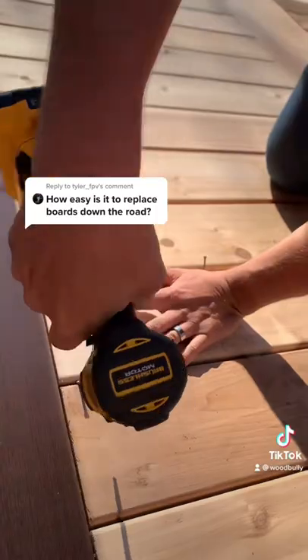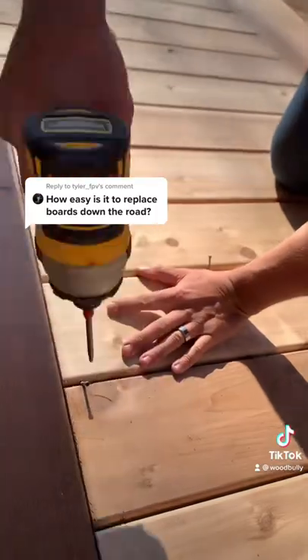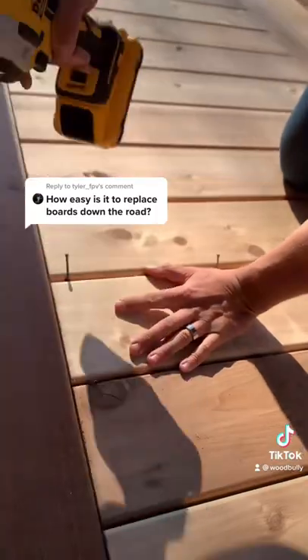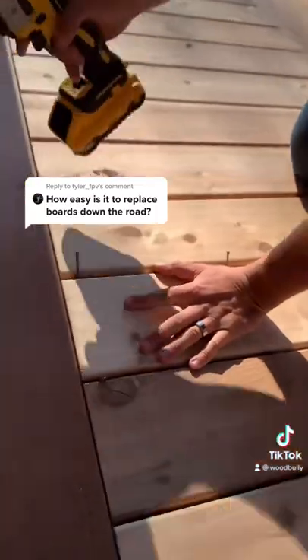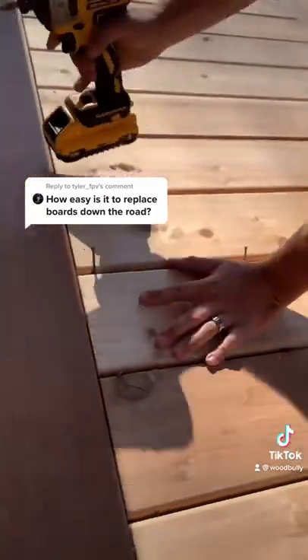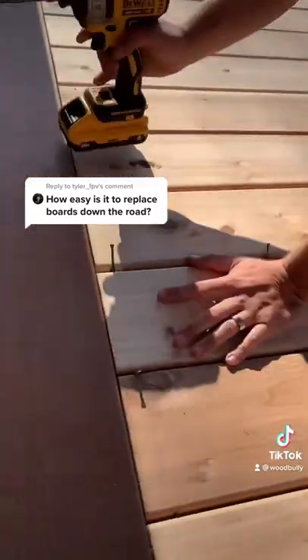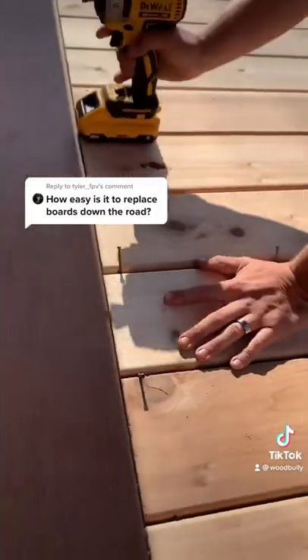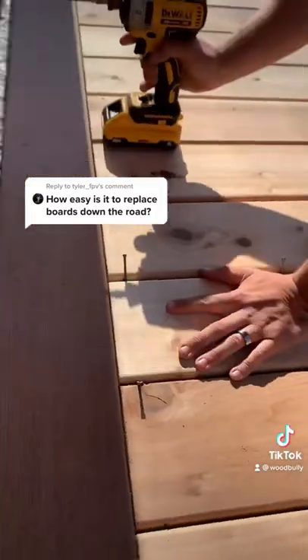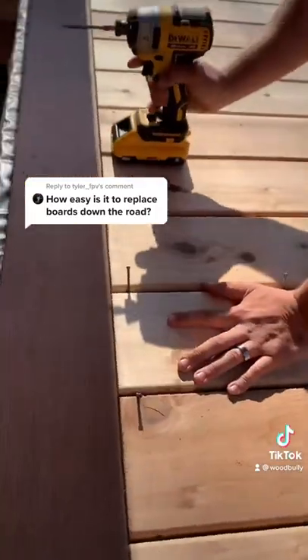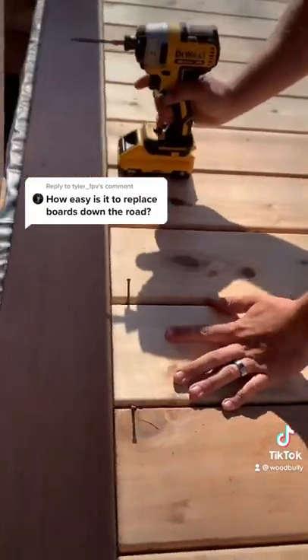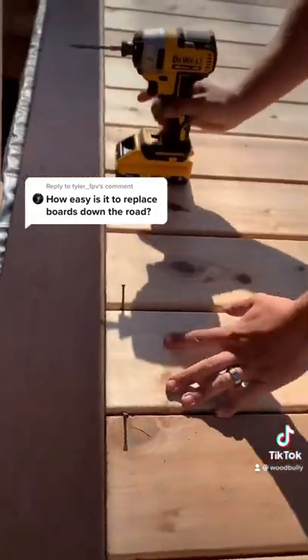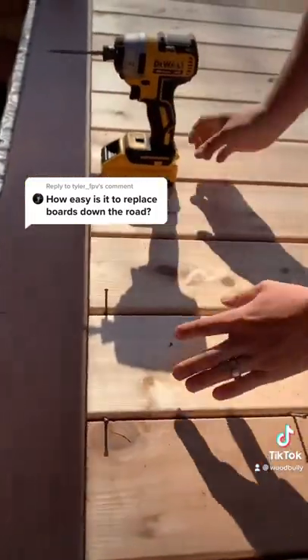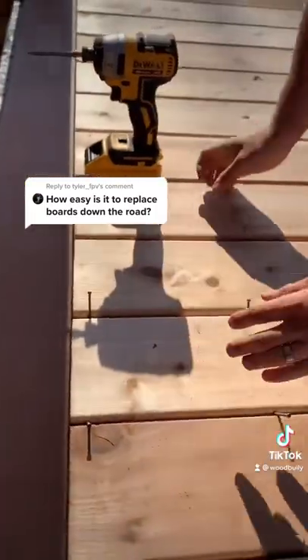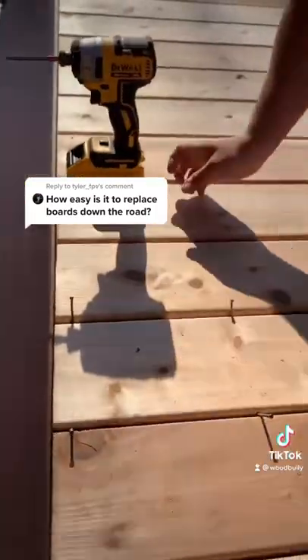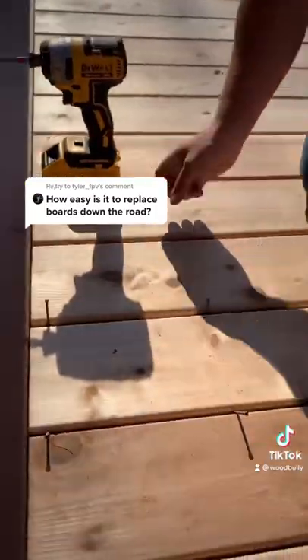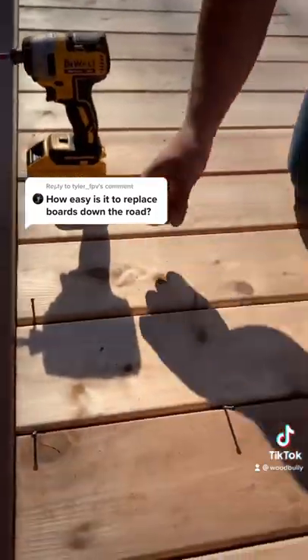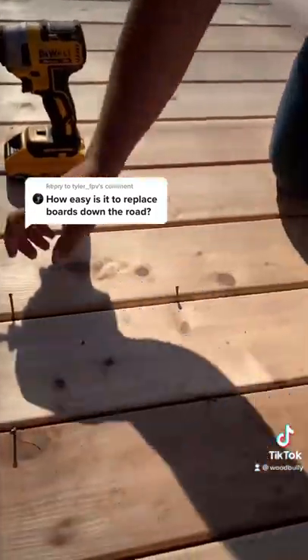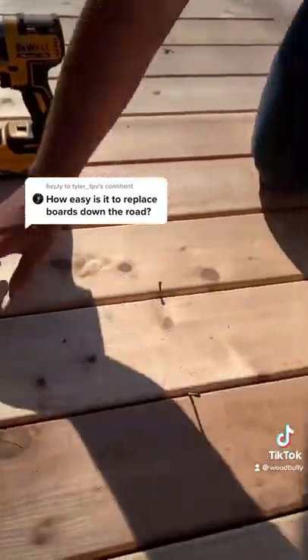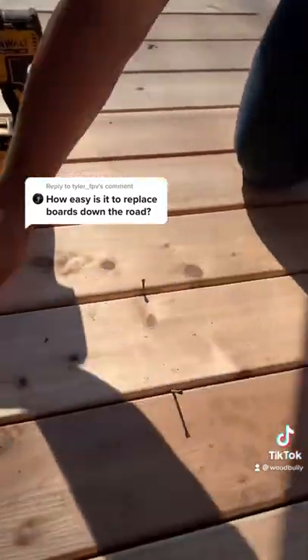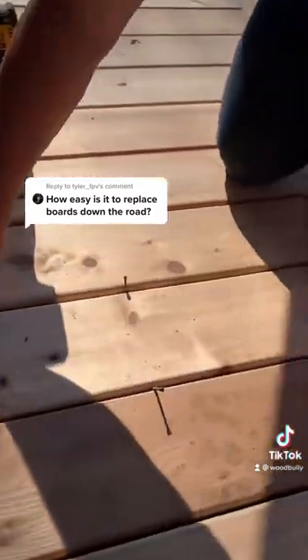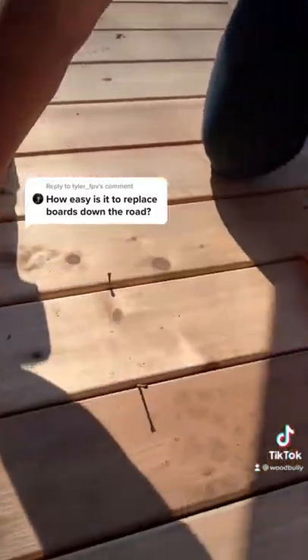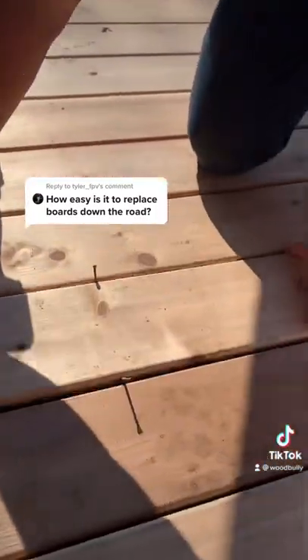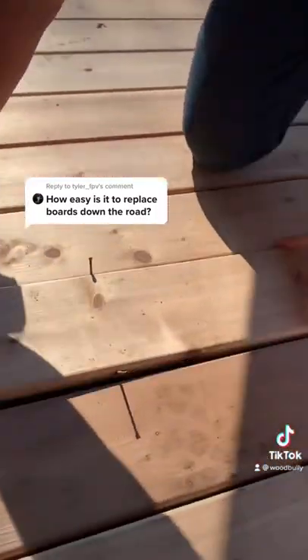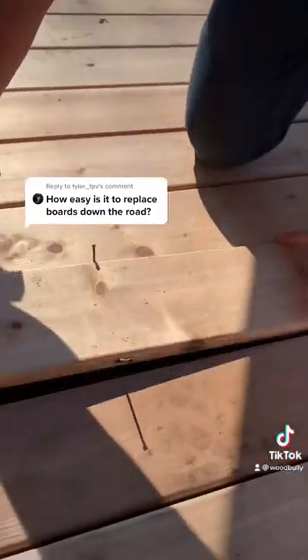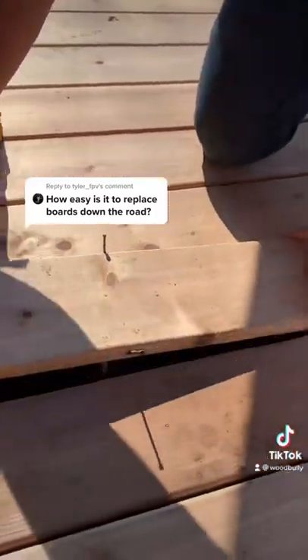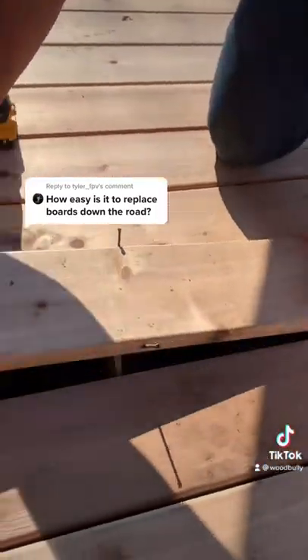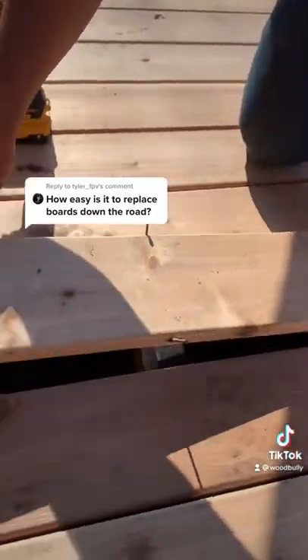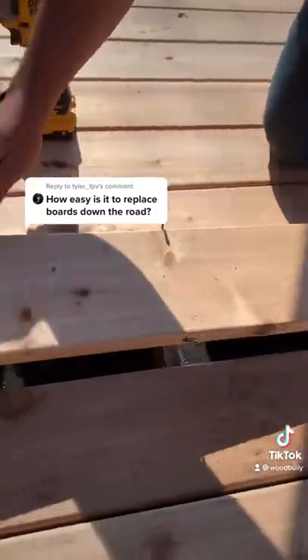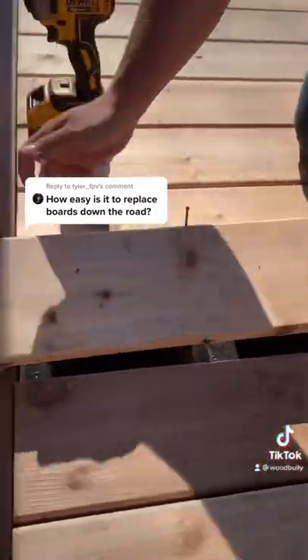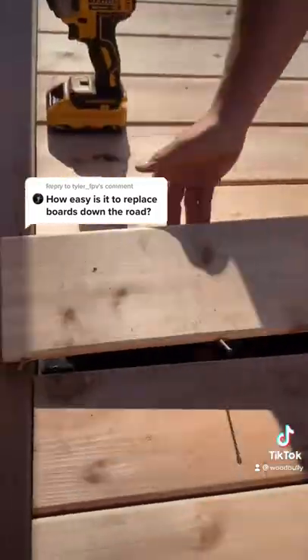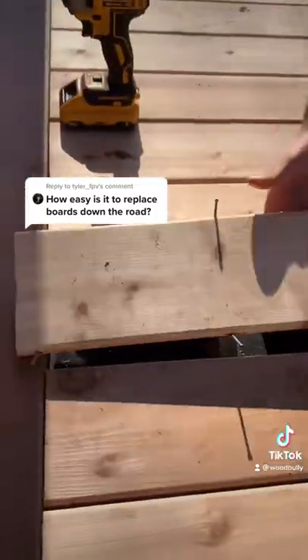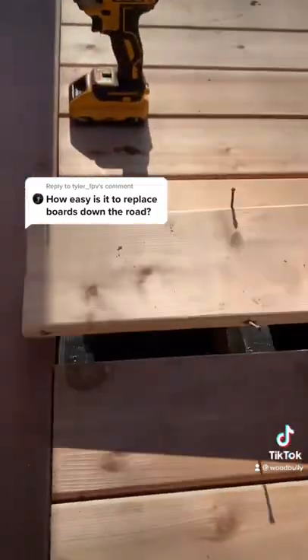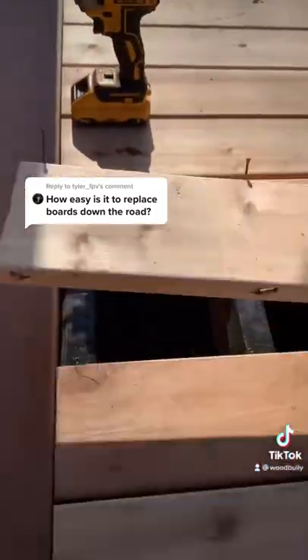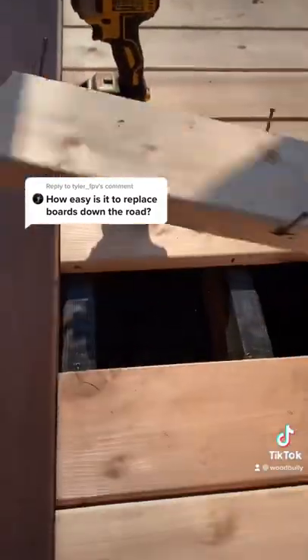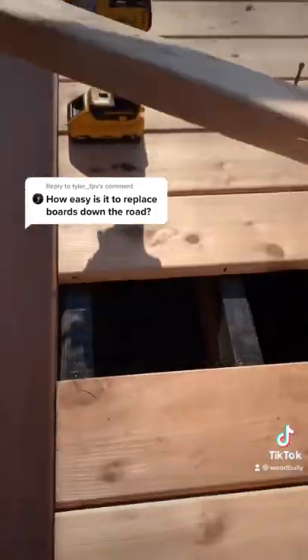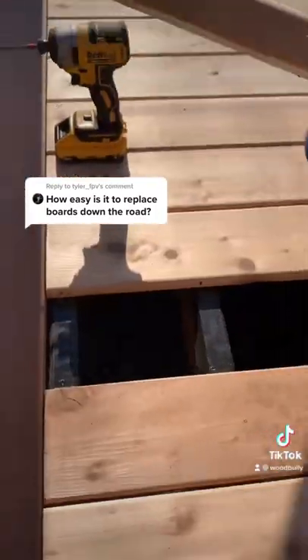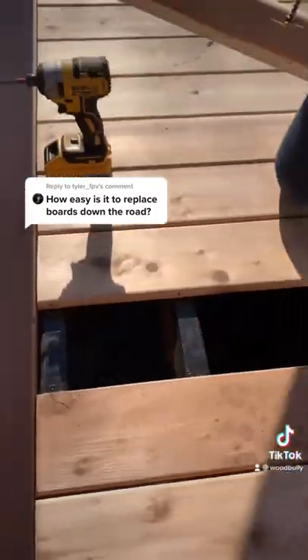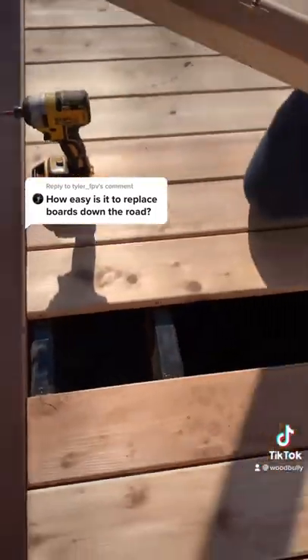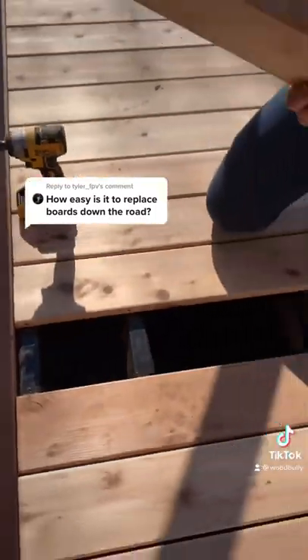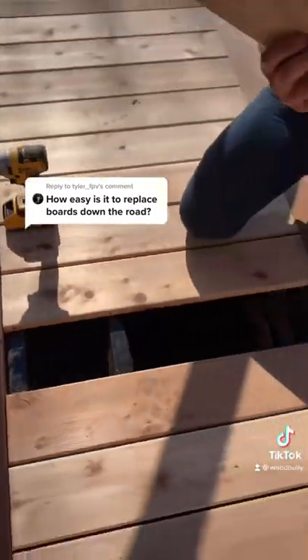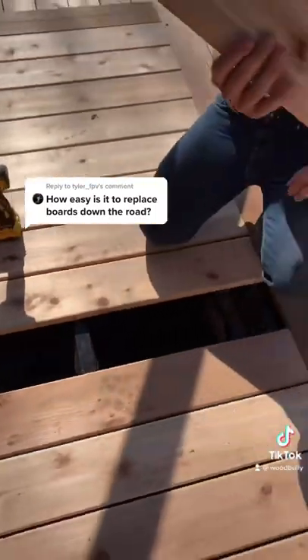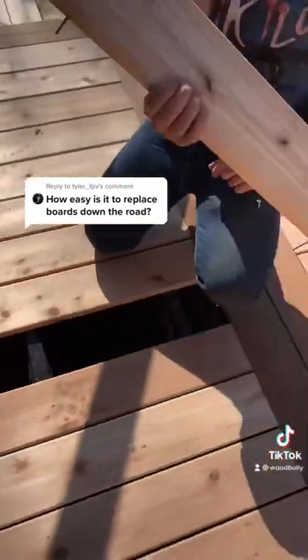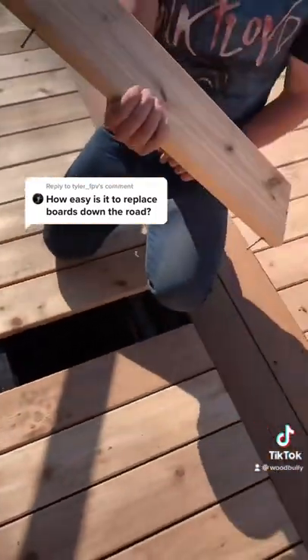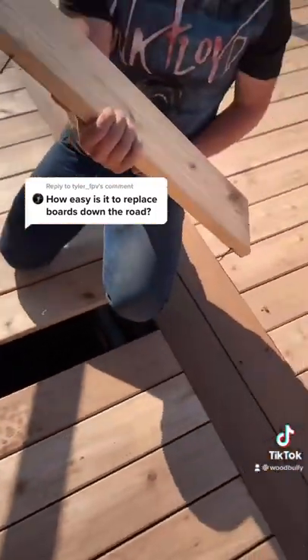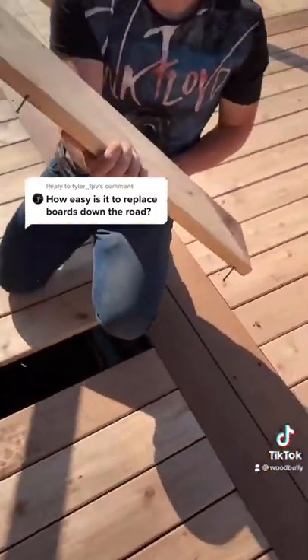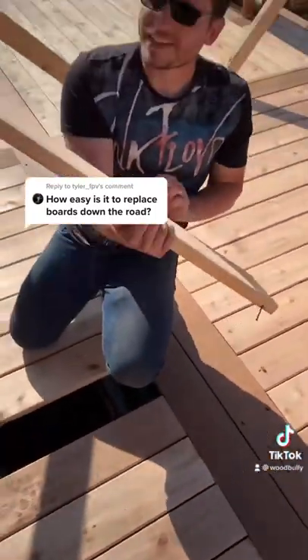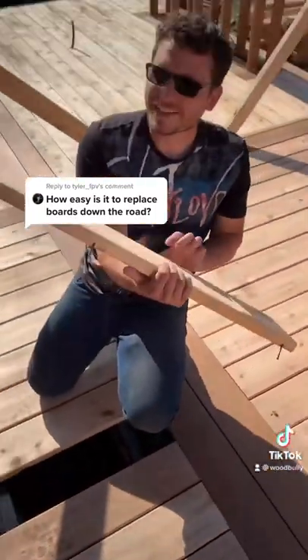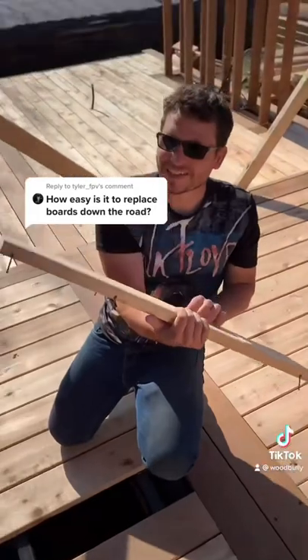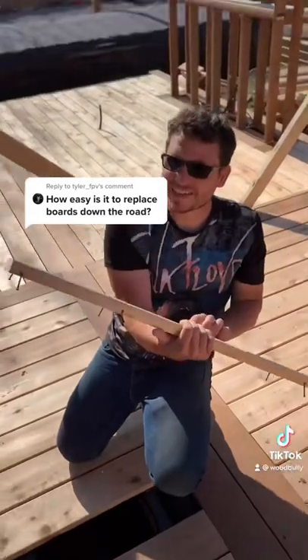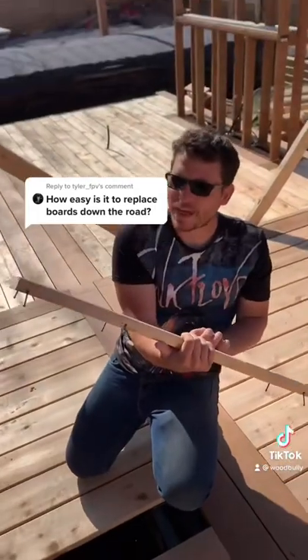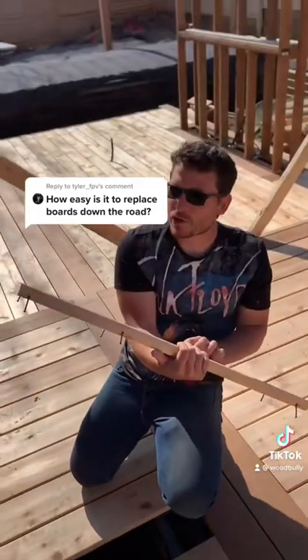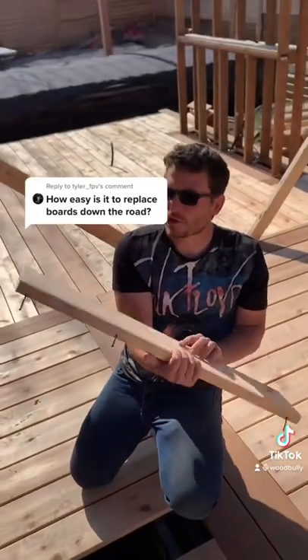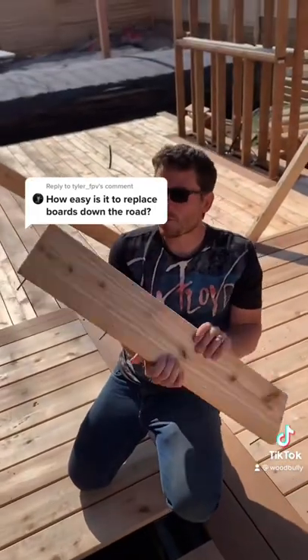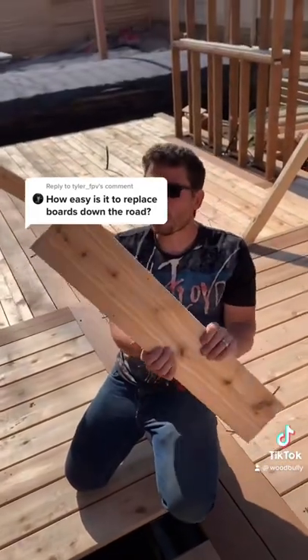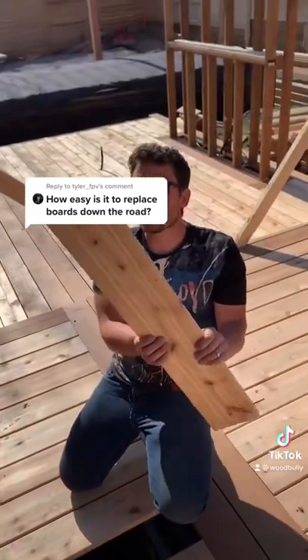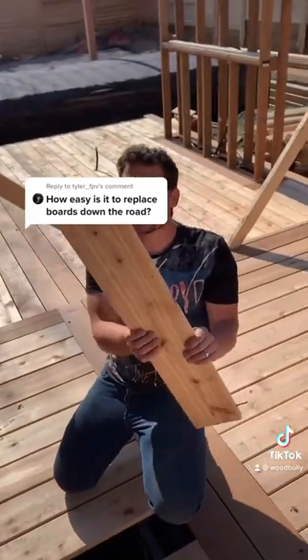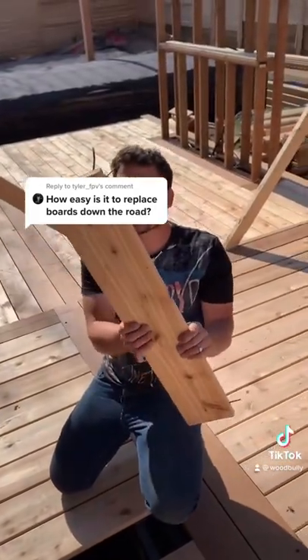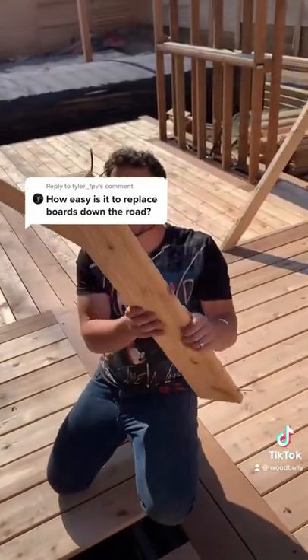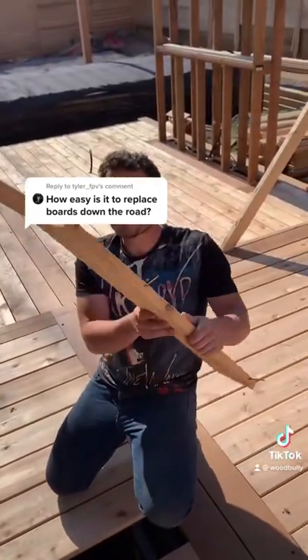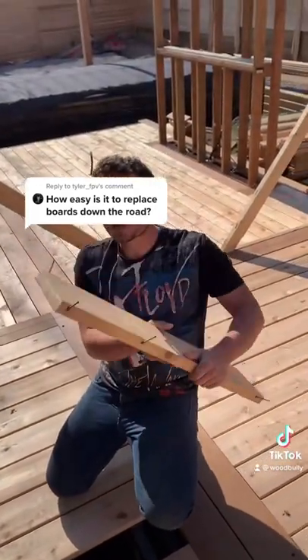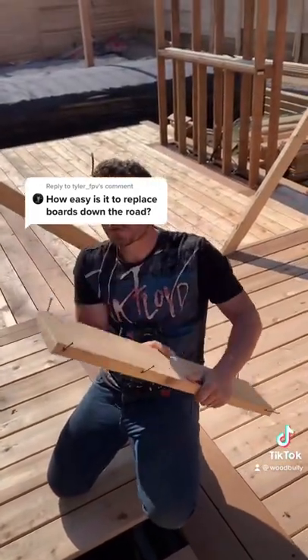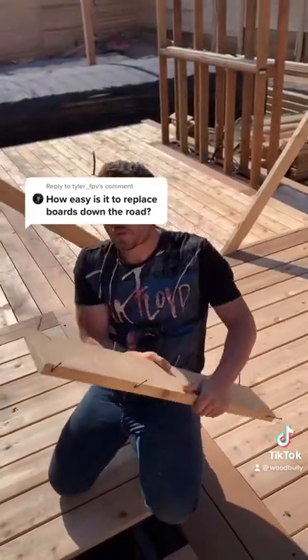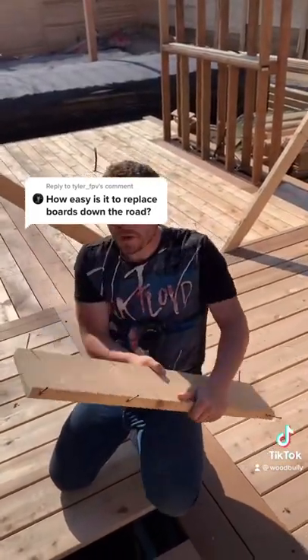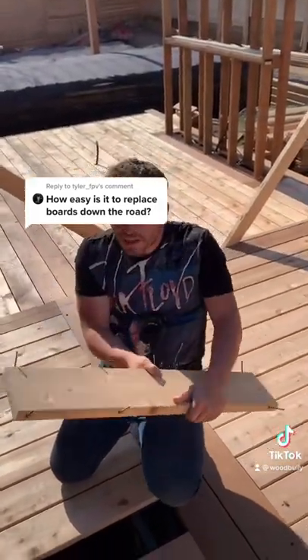Okay, and look at that — easier, and it doesn't damage the board. And I can use that board again.